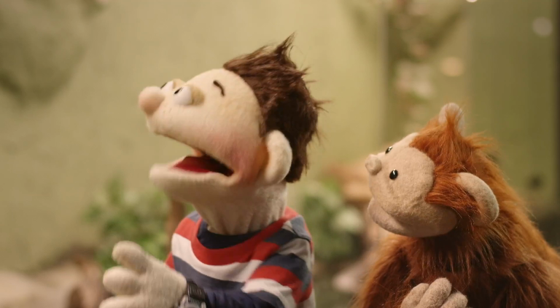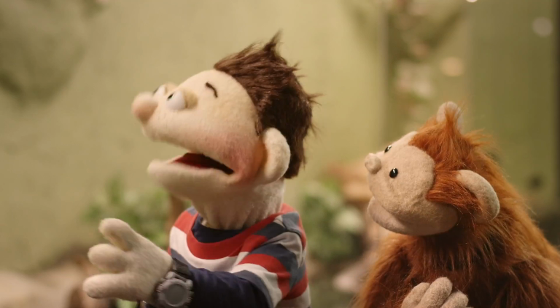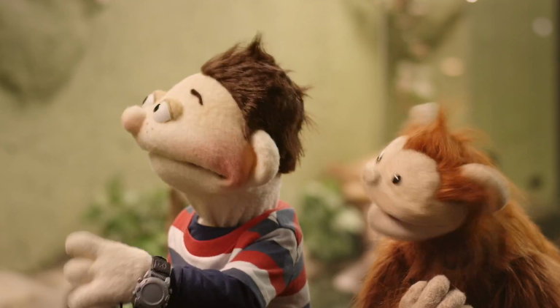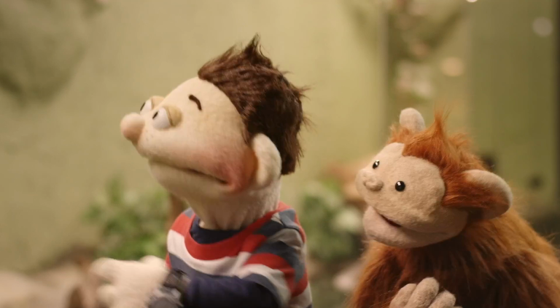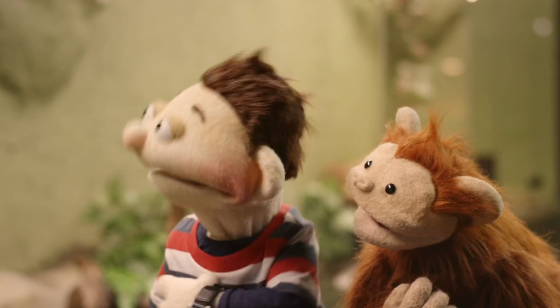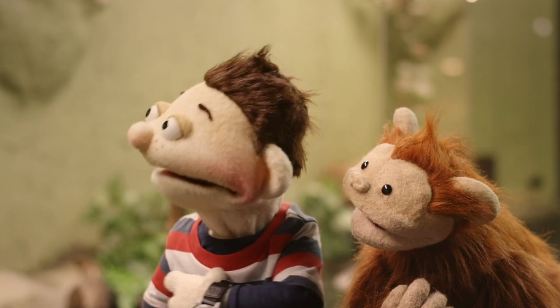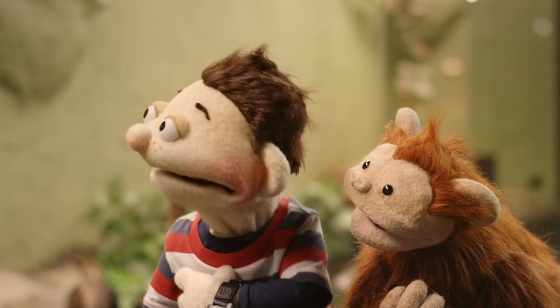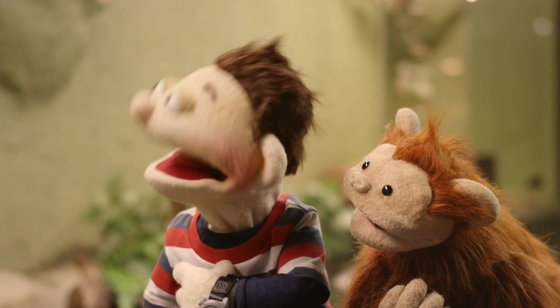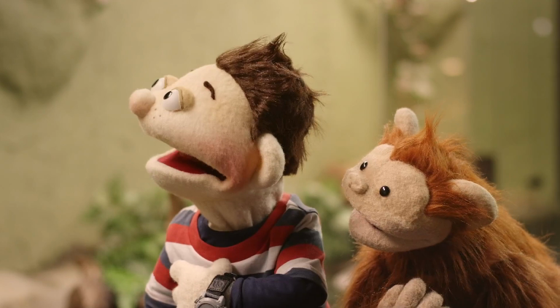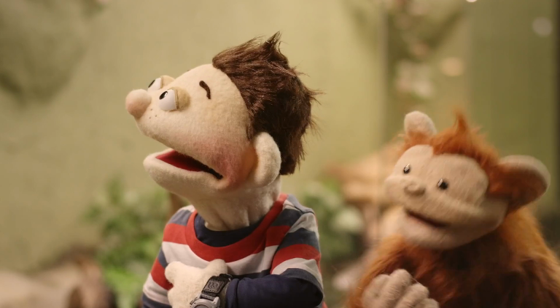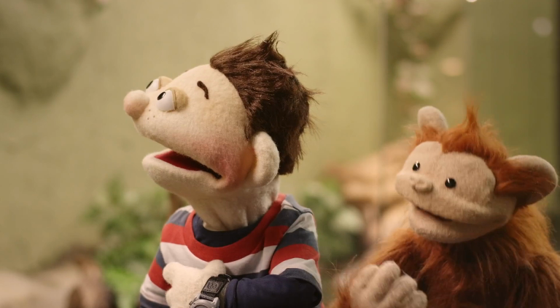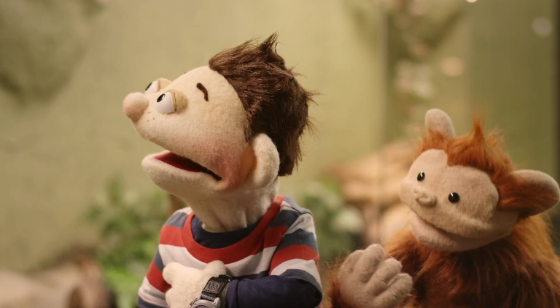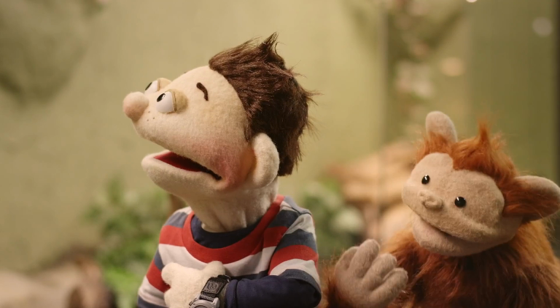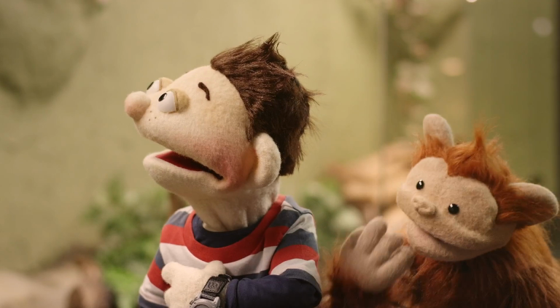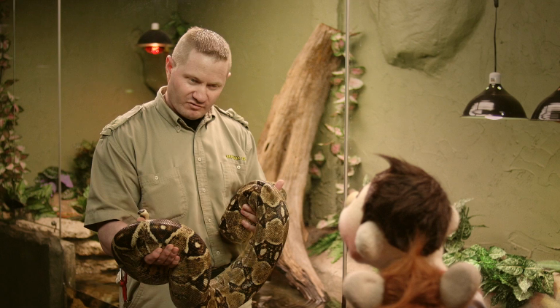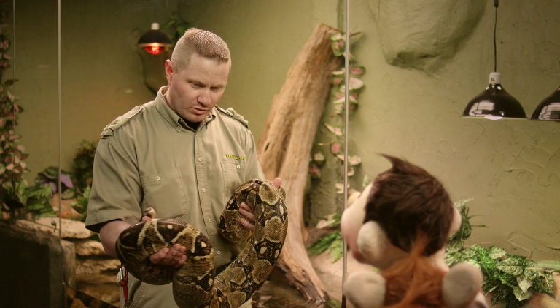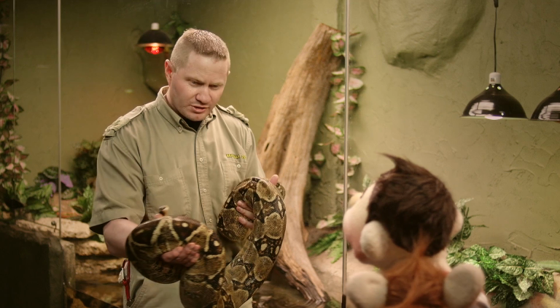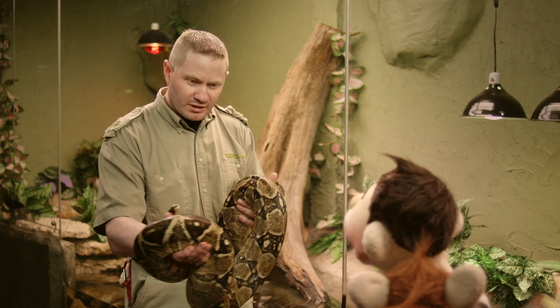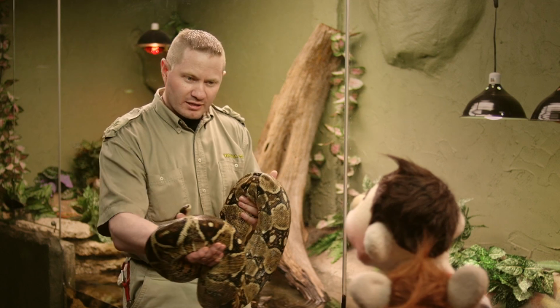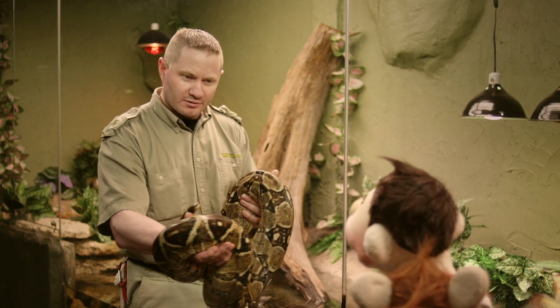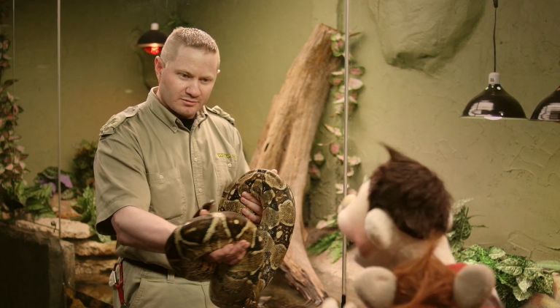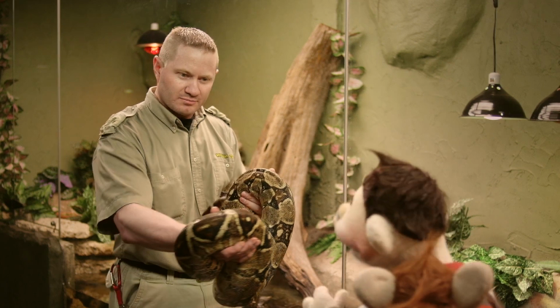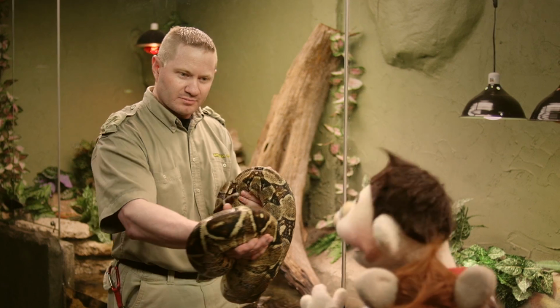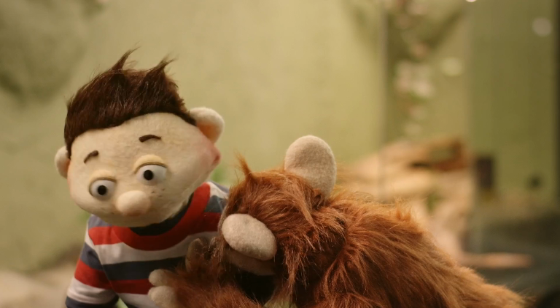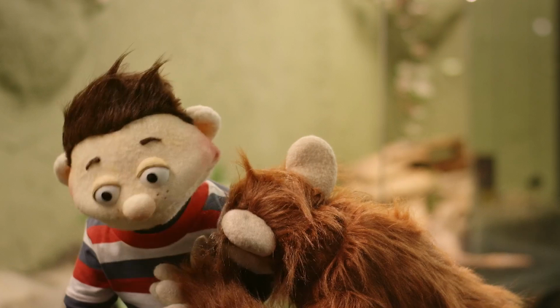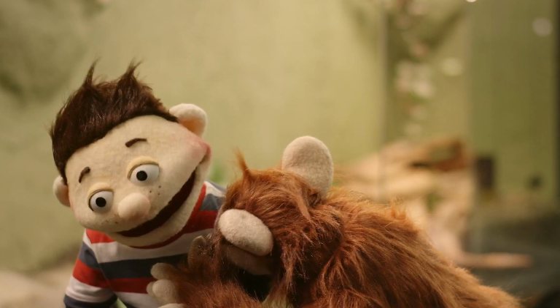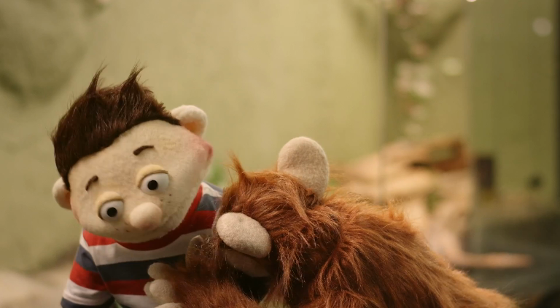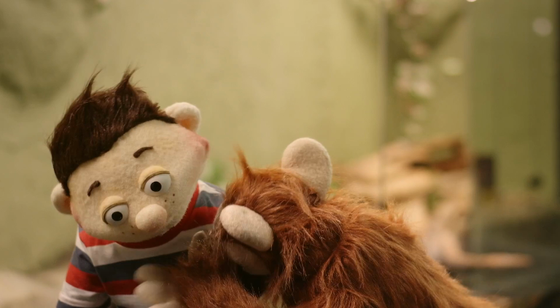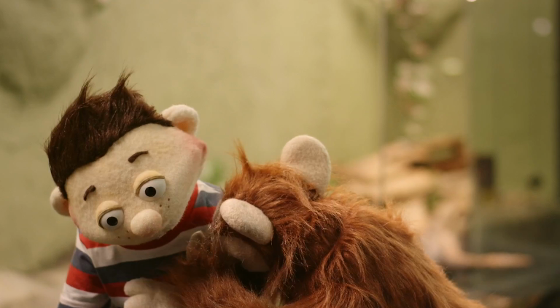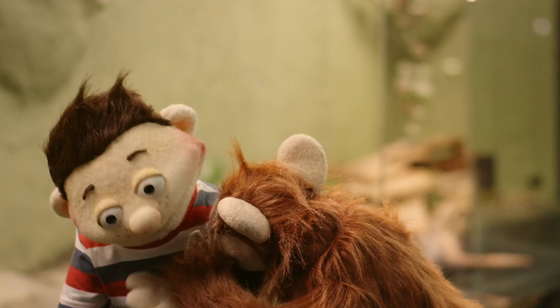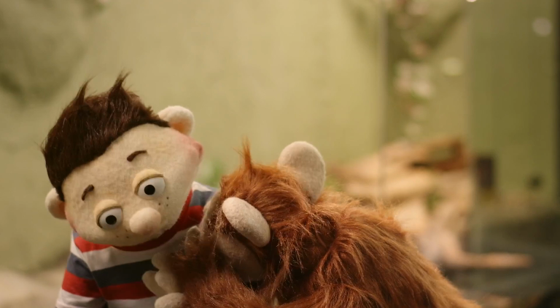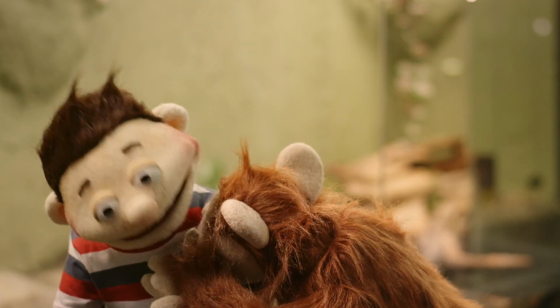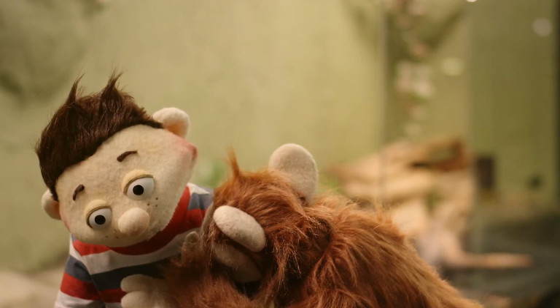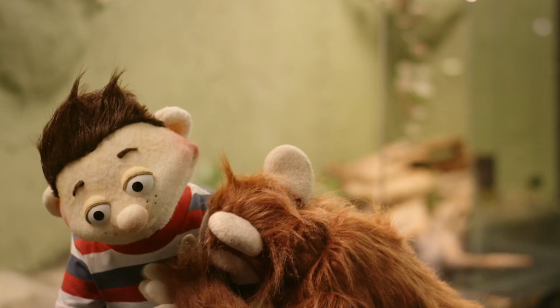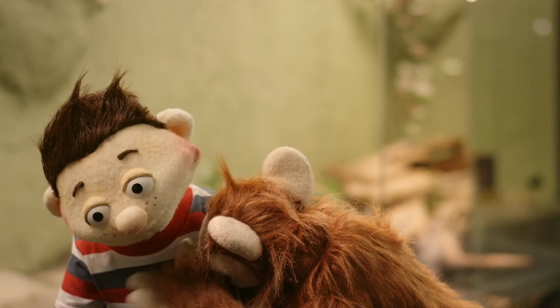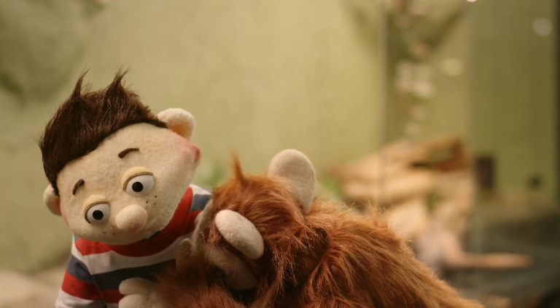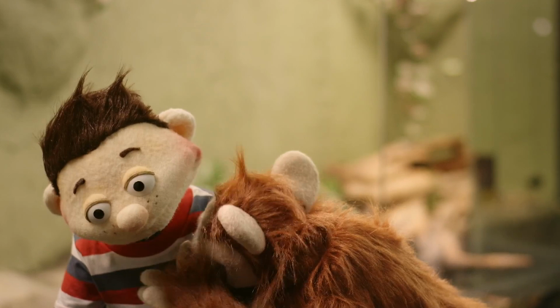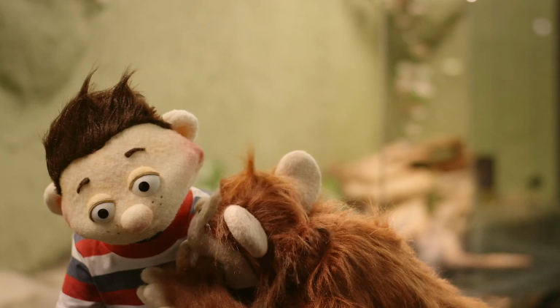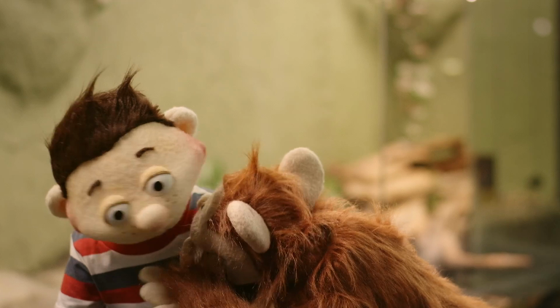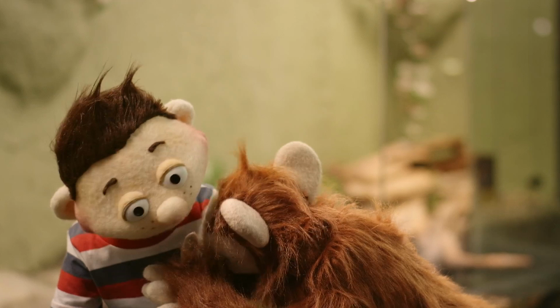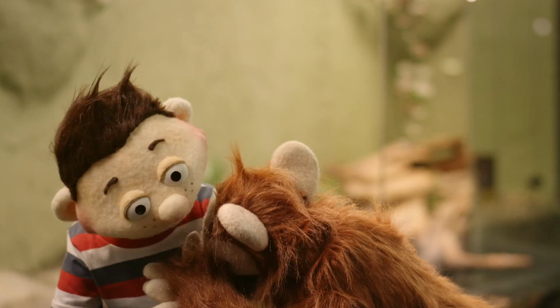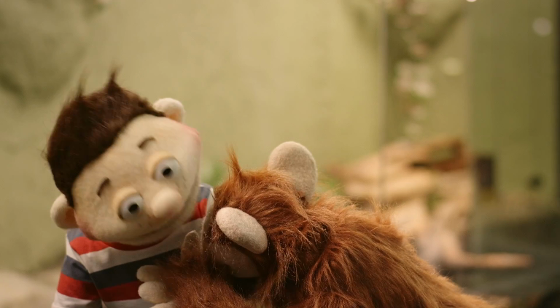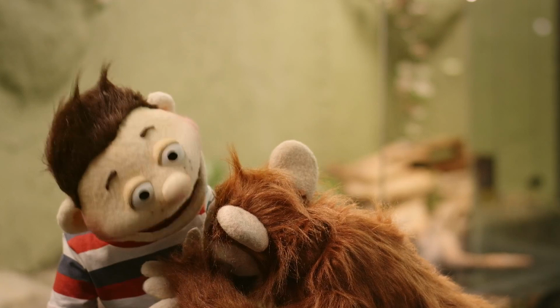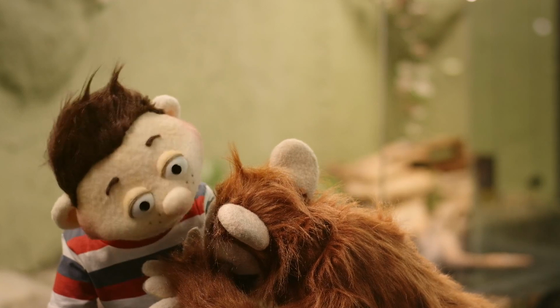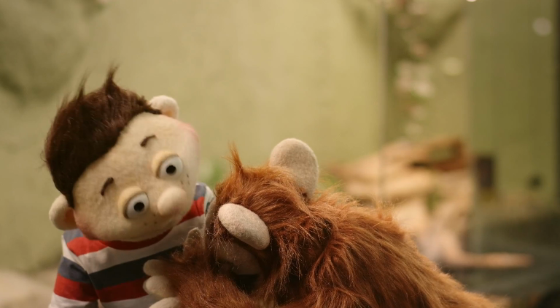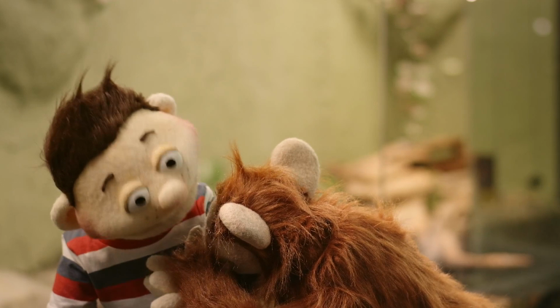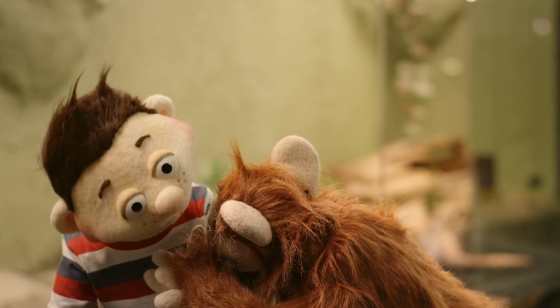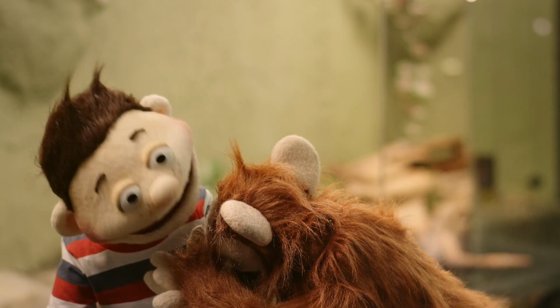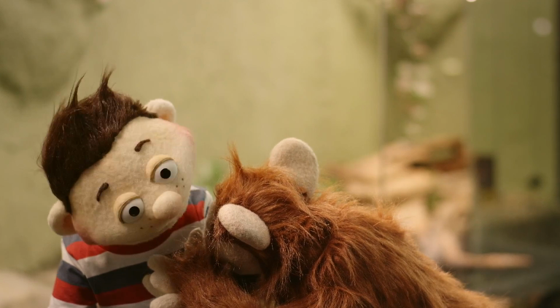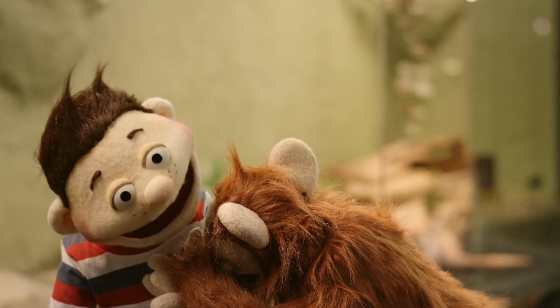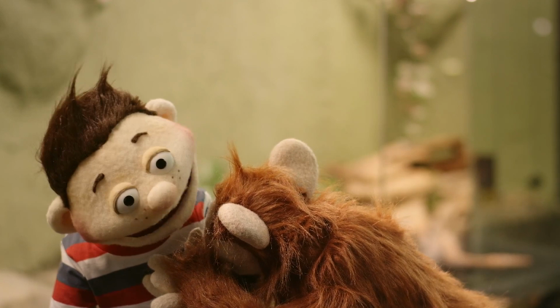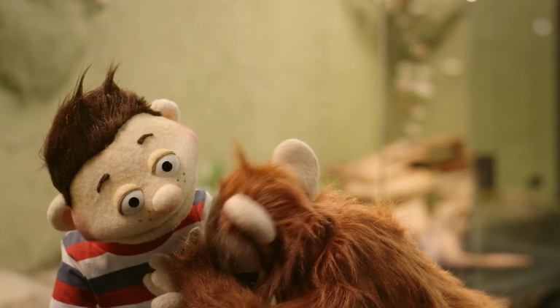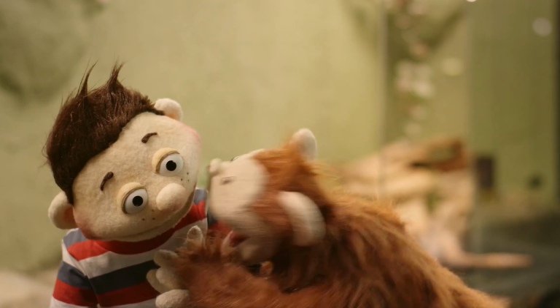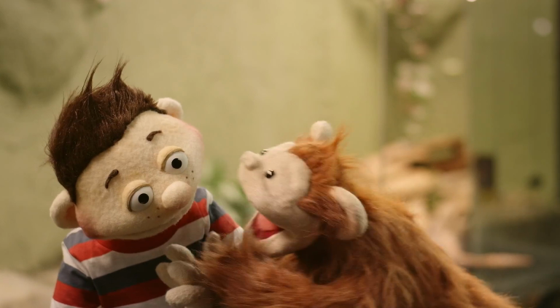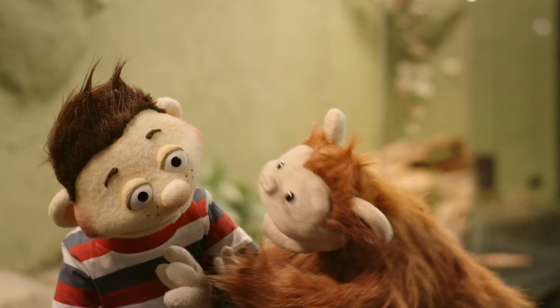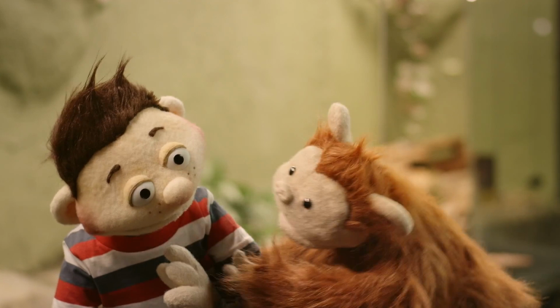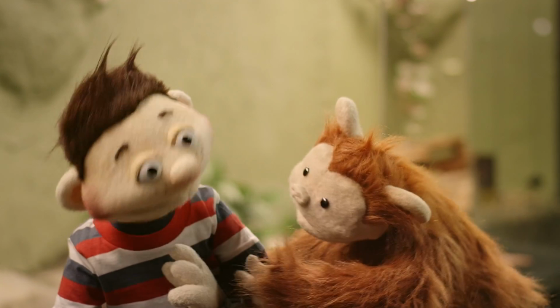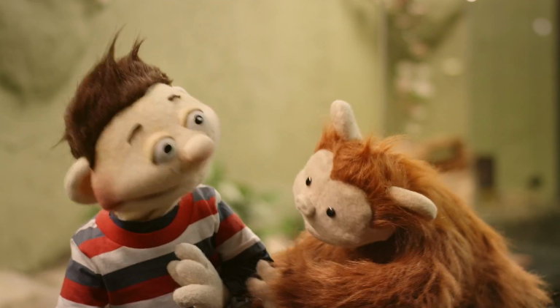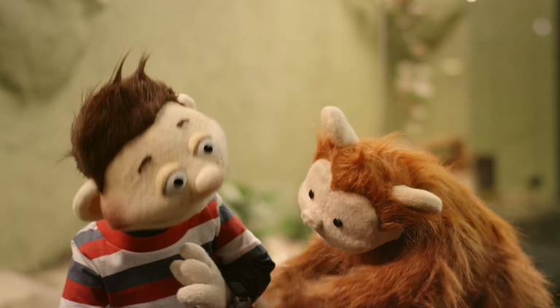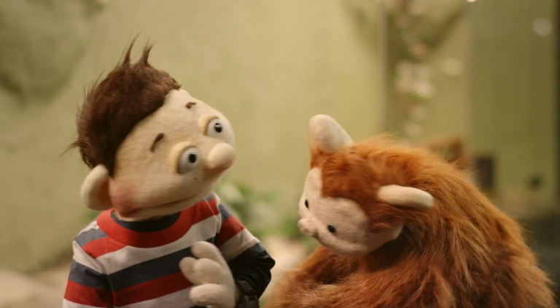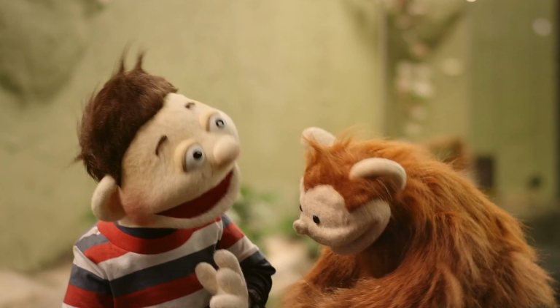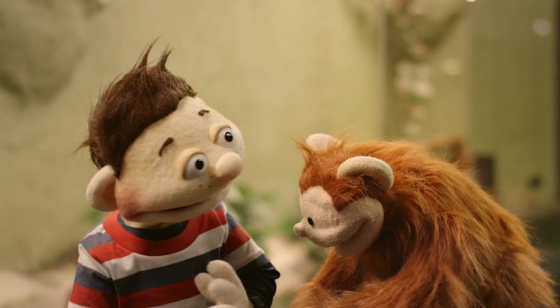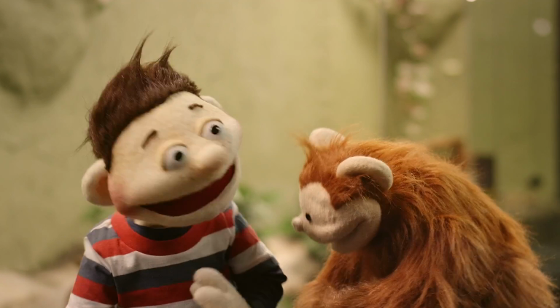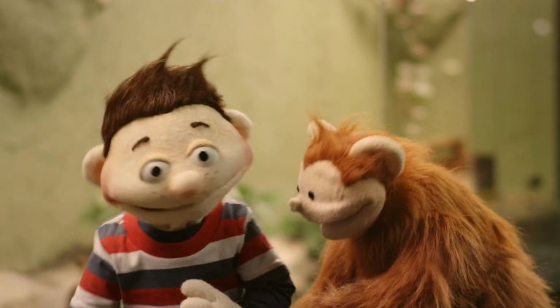Can I pet it? Of course you can. Babu? Can you let go of my arm, please? Thank you.